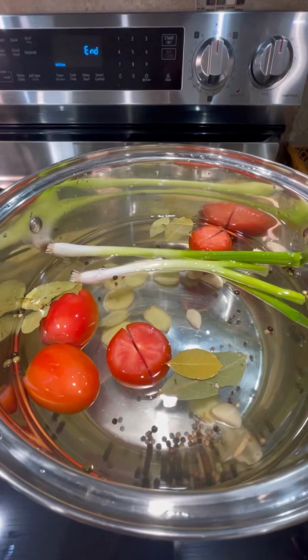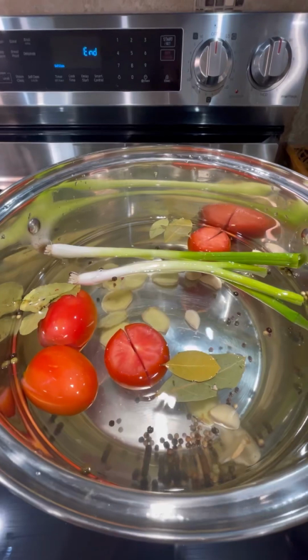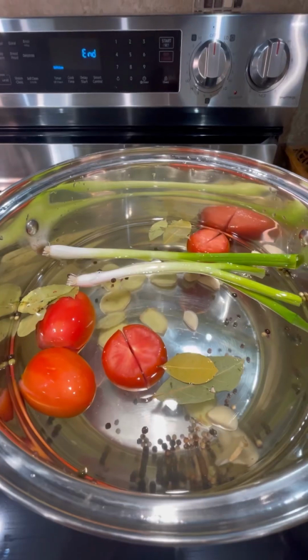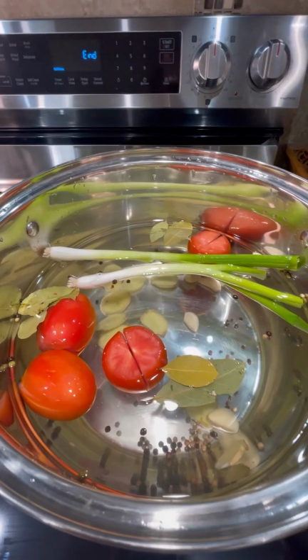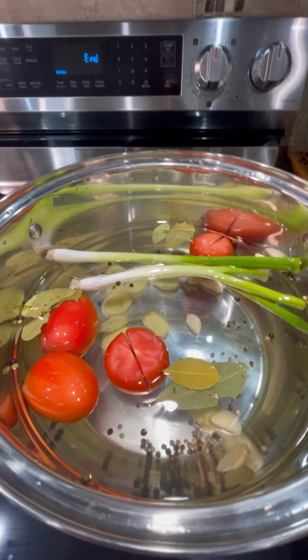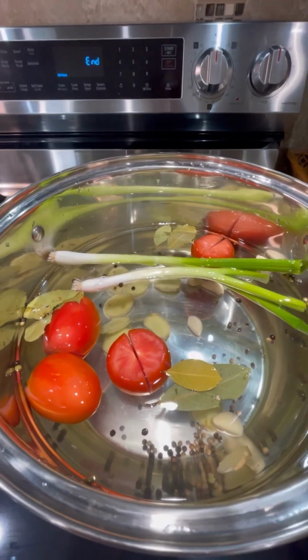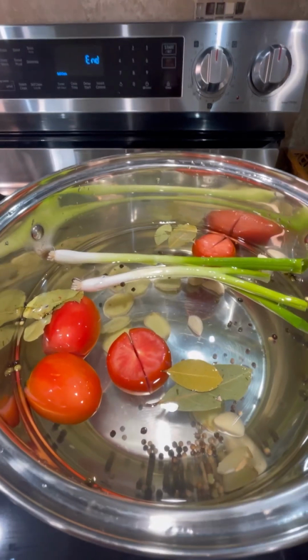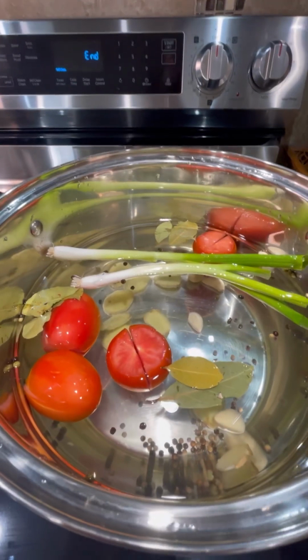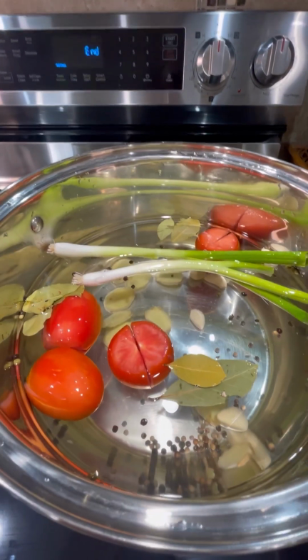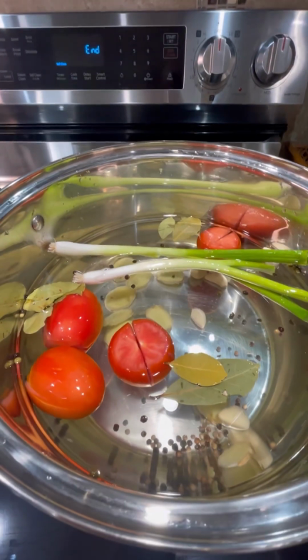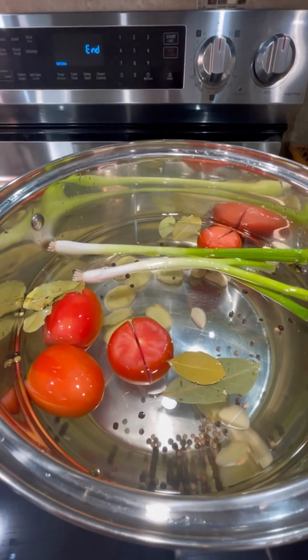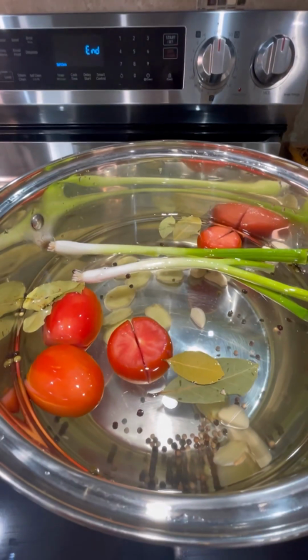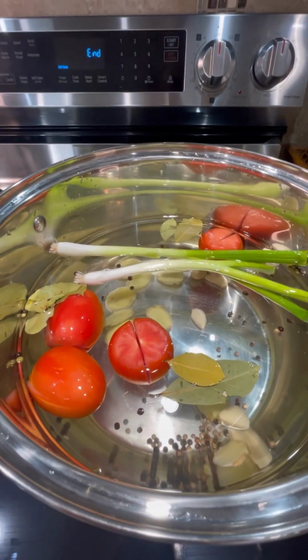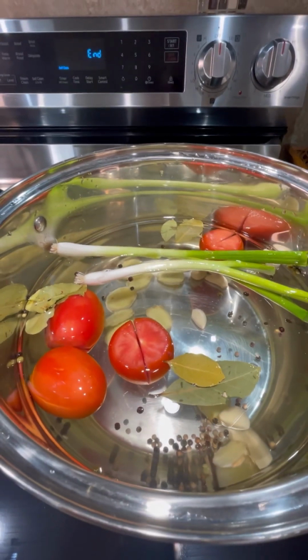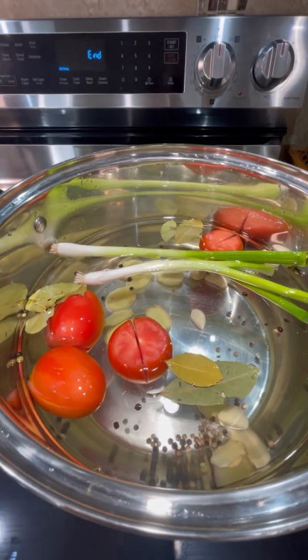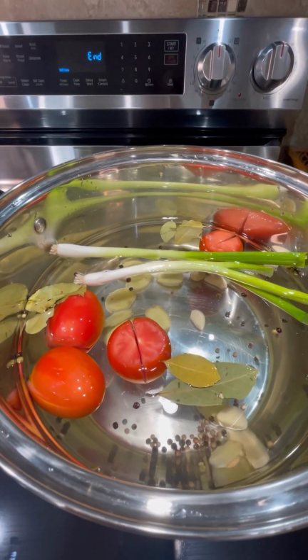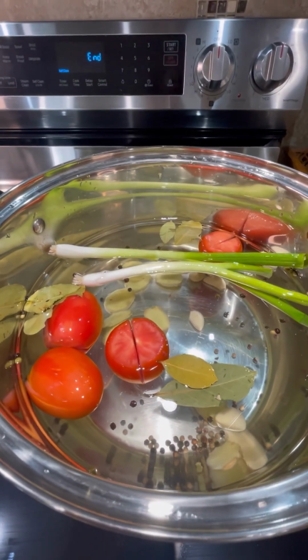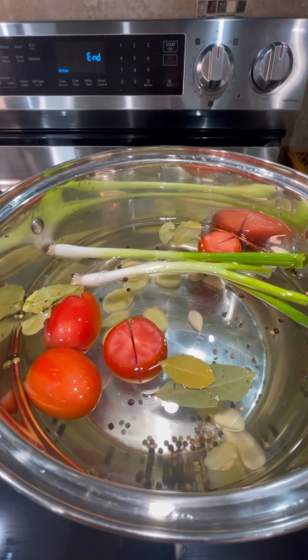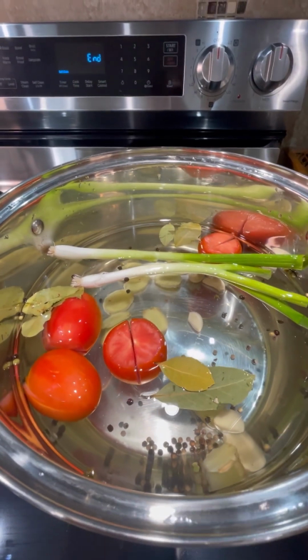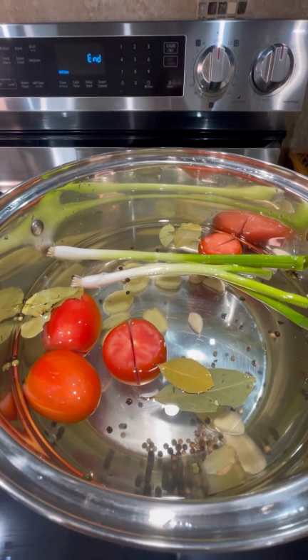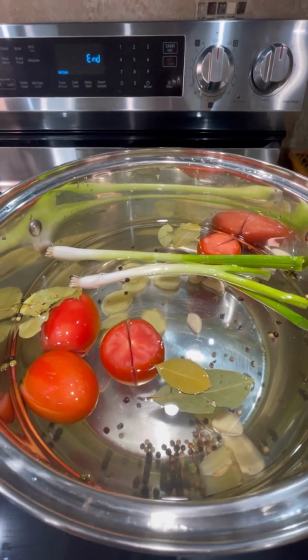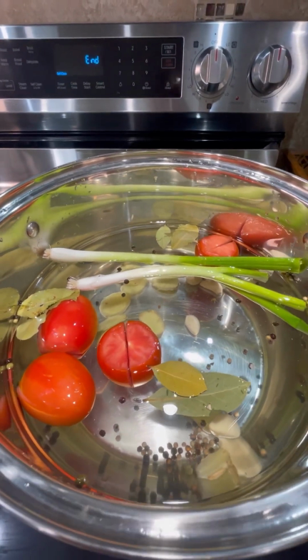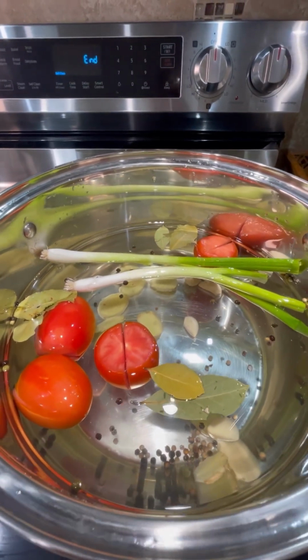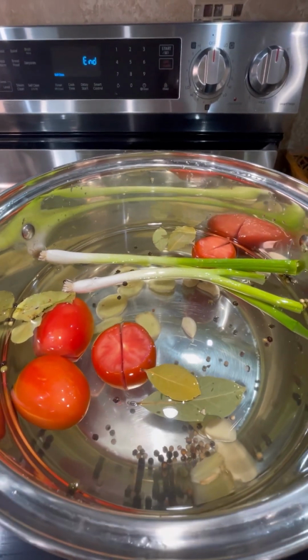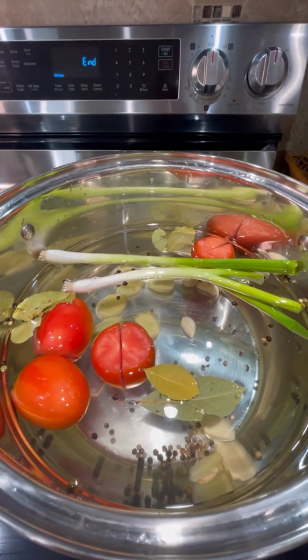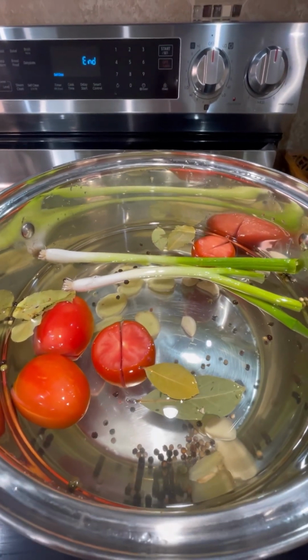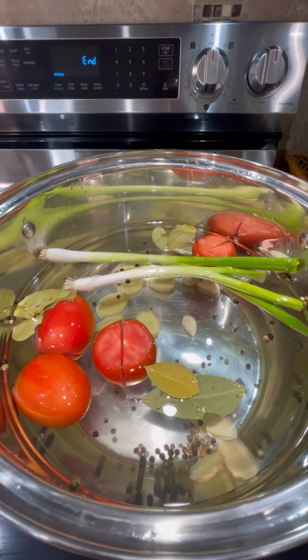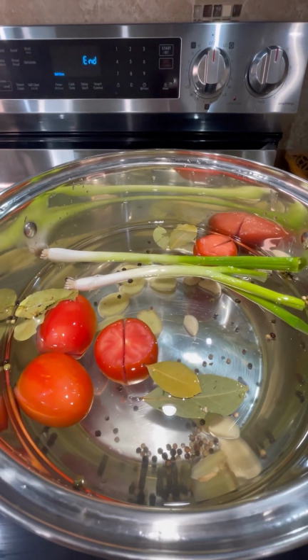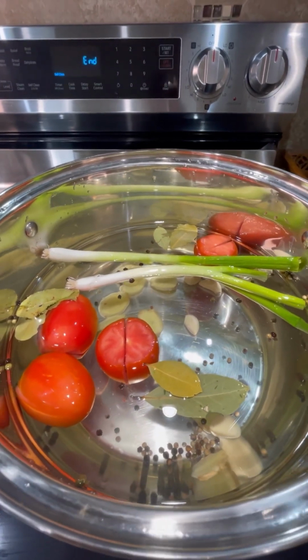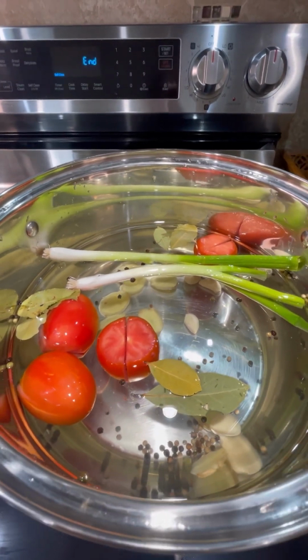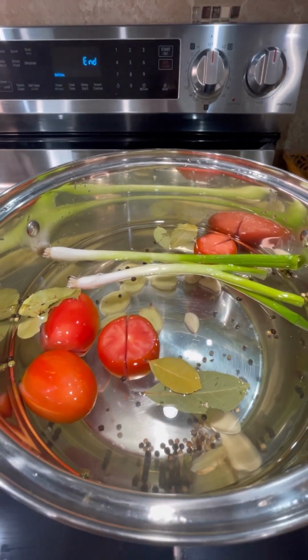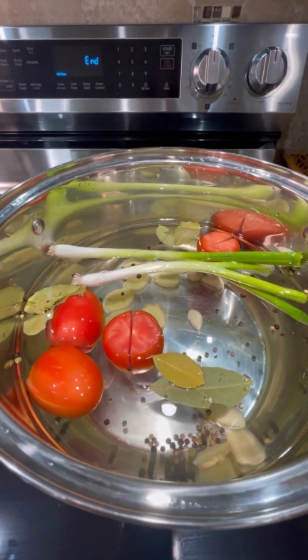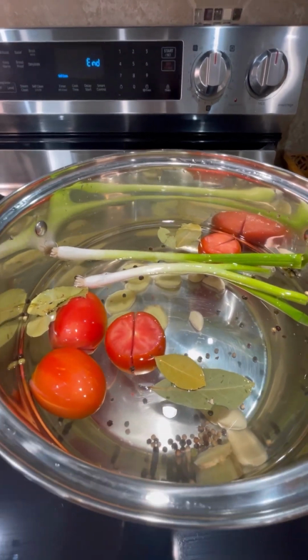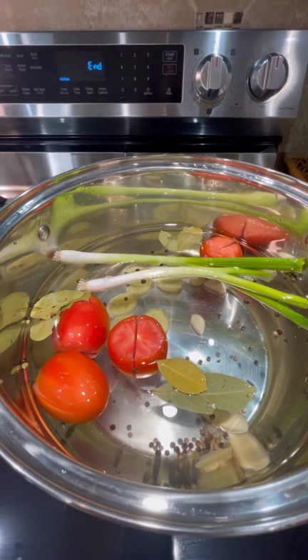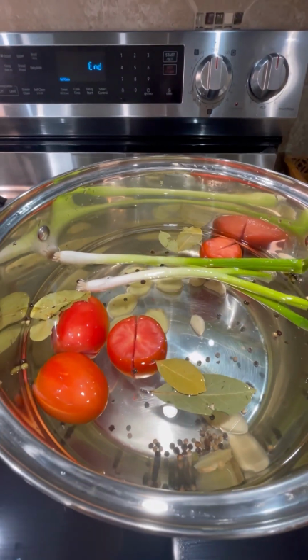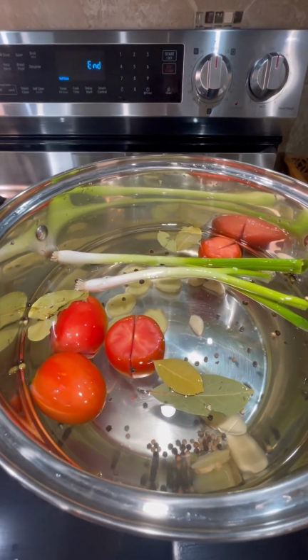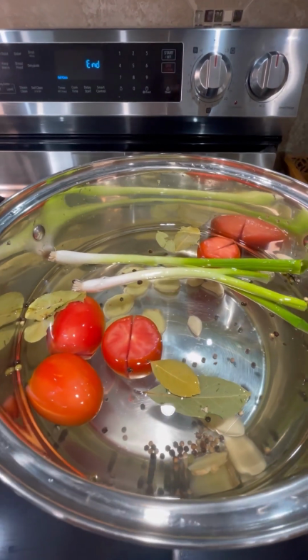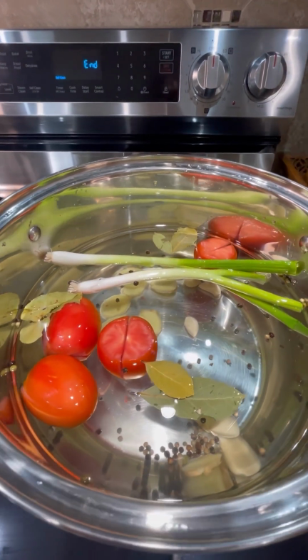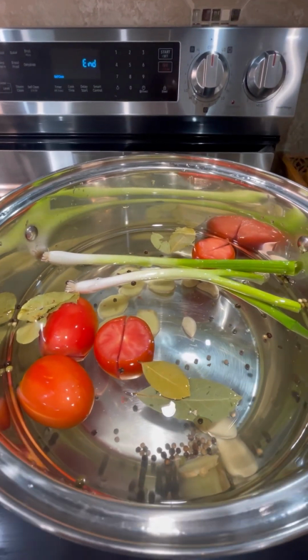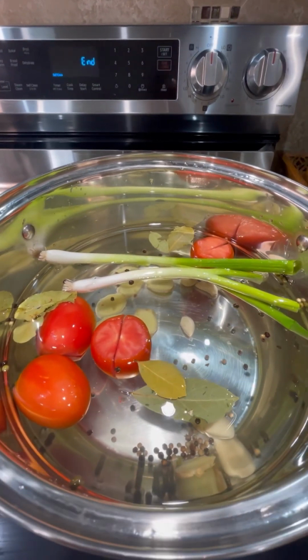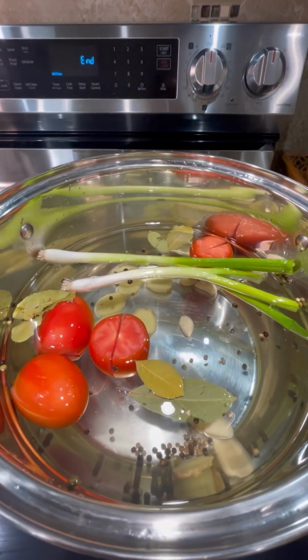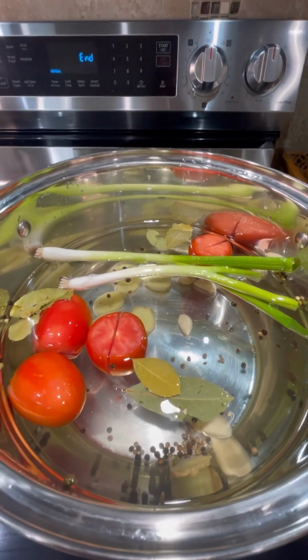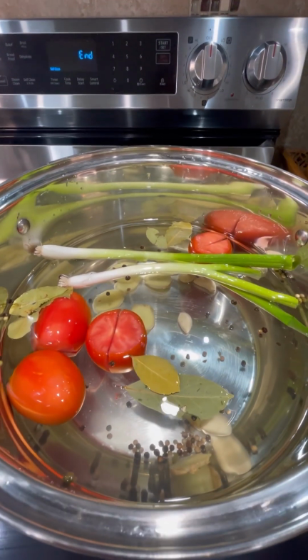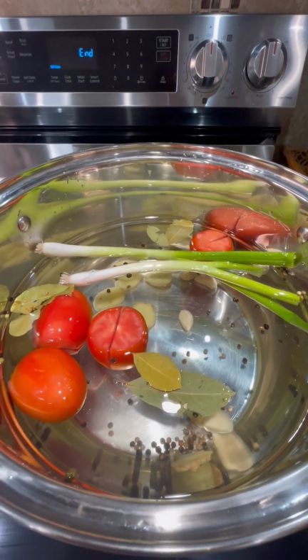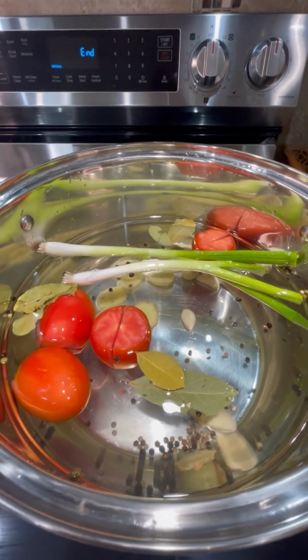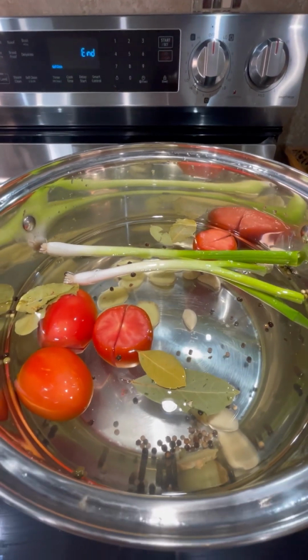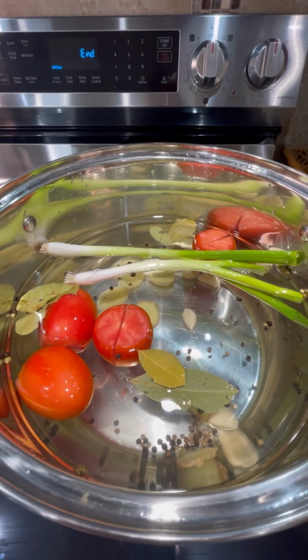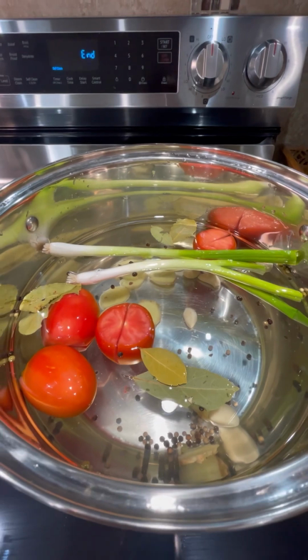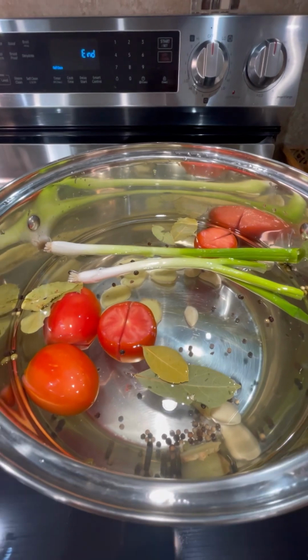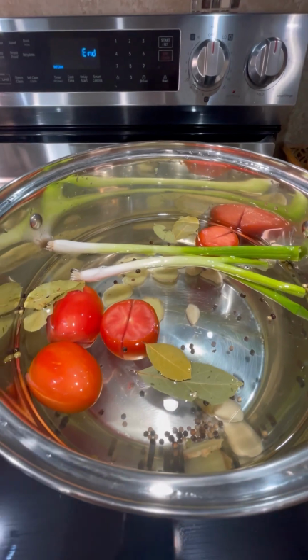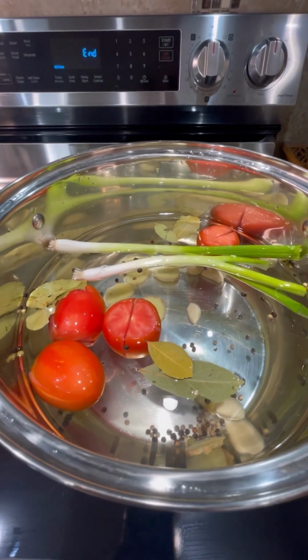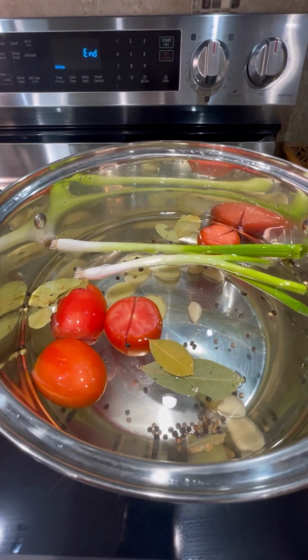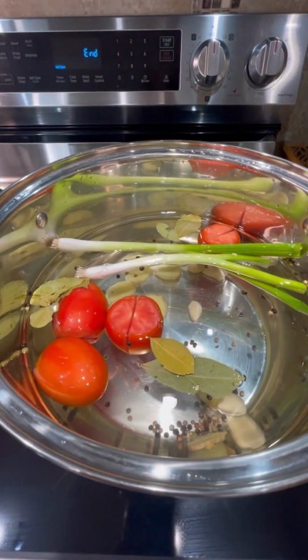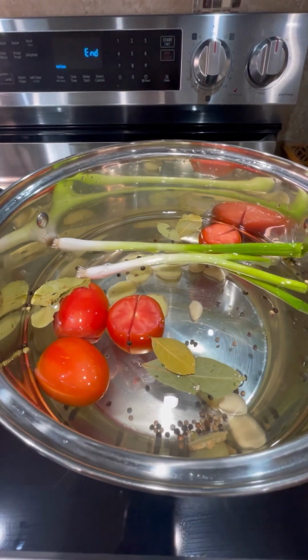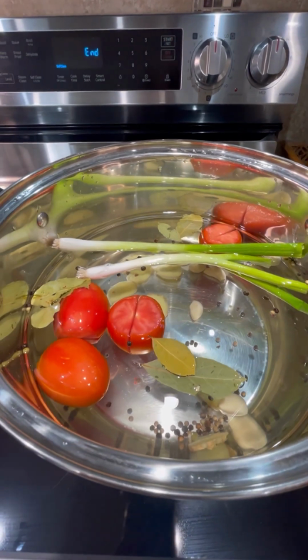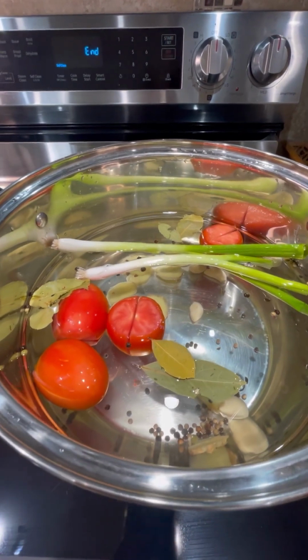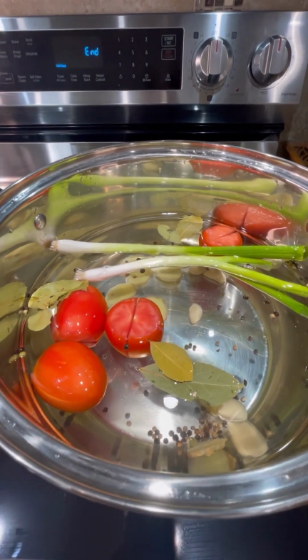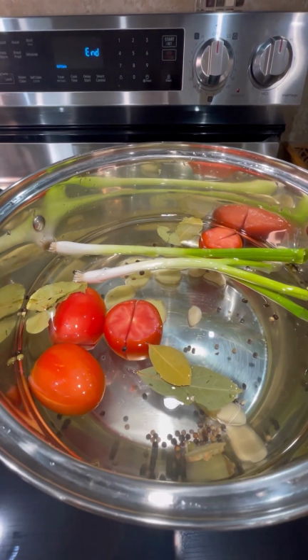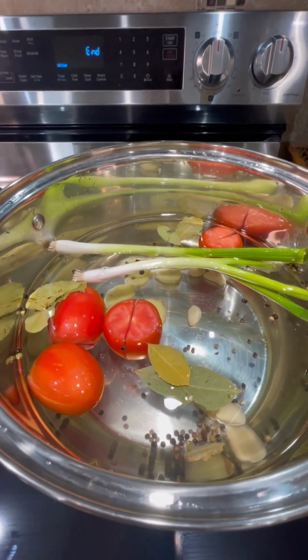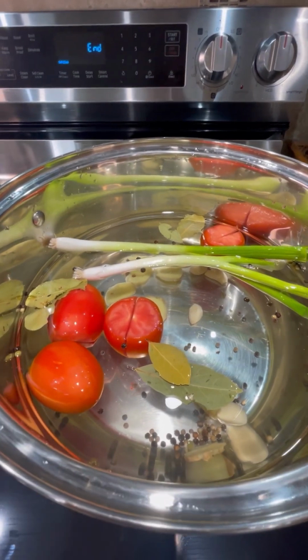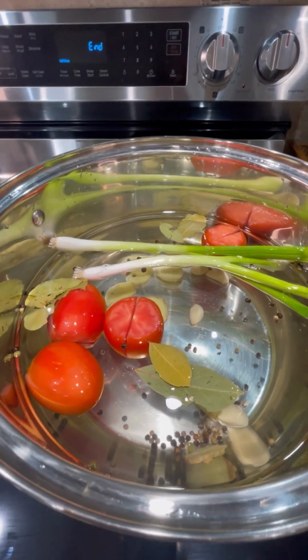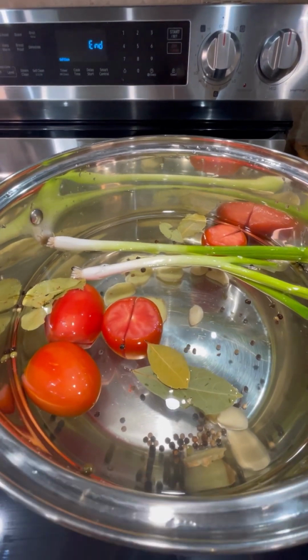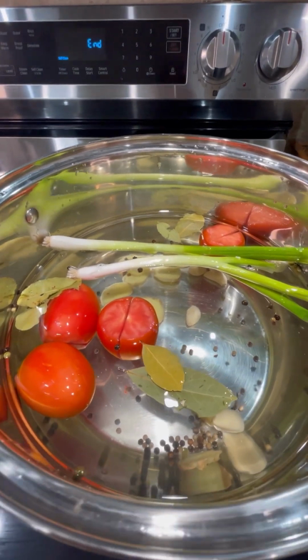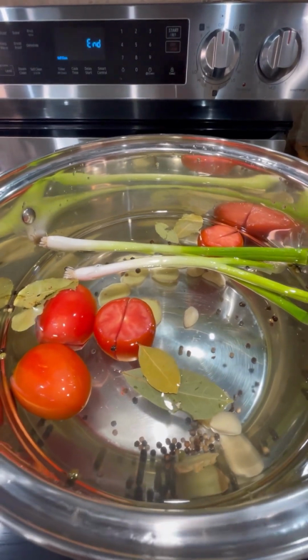Hi guys, today's recipe is pork sinigang. I will show you how I make my sinigang.